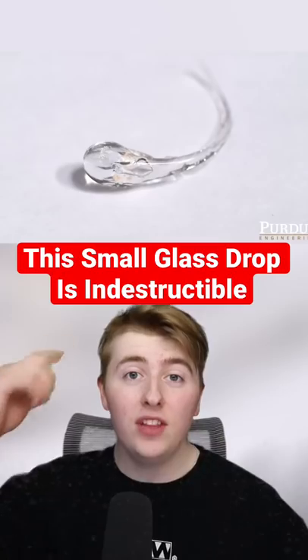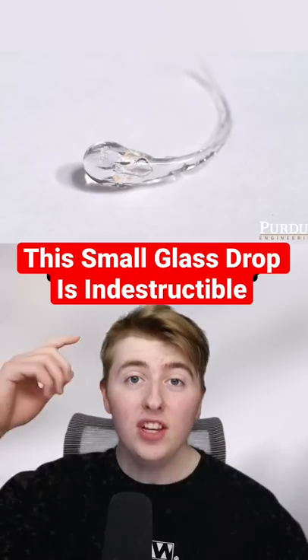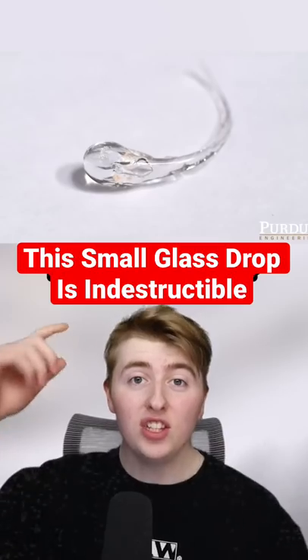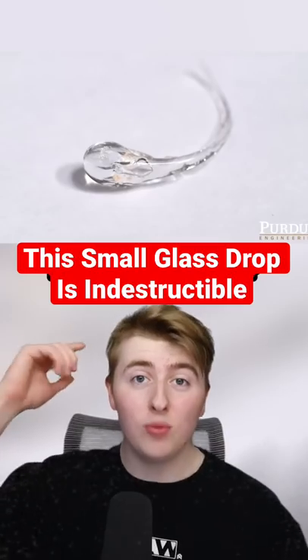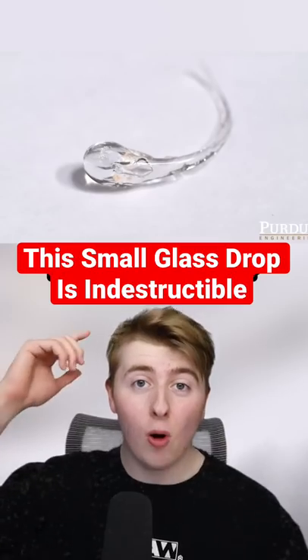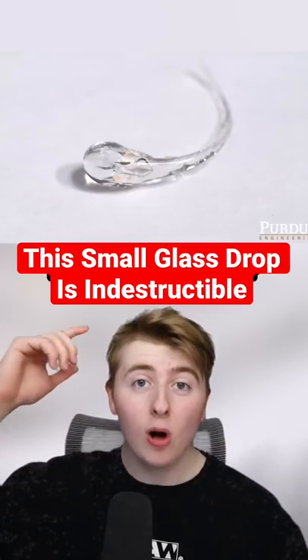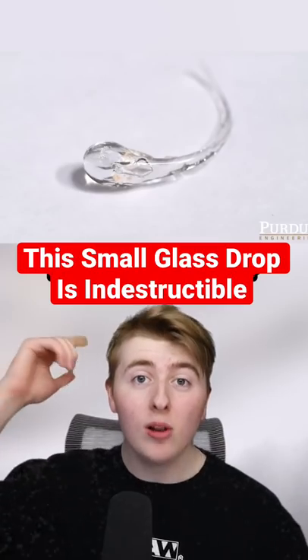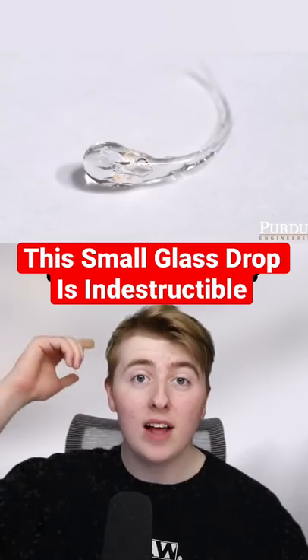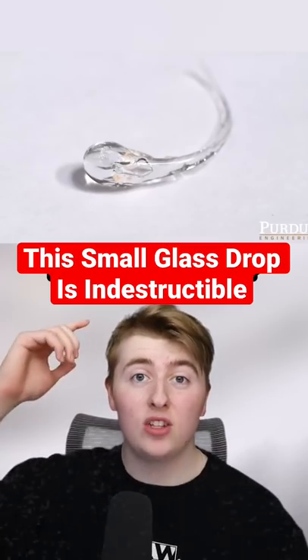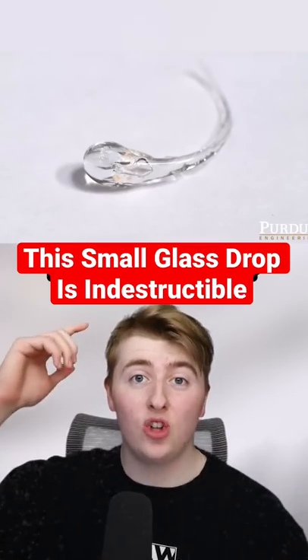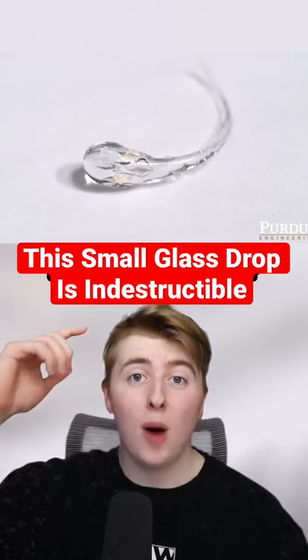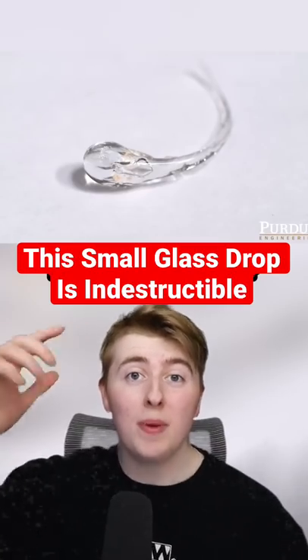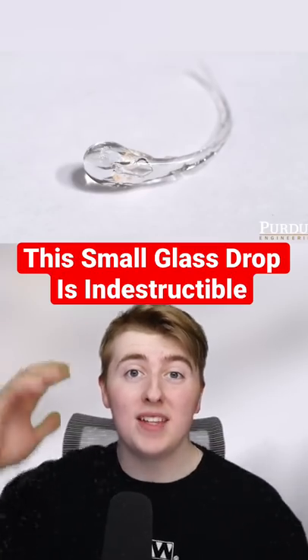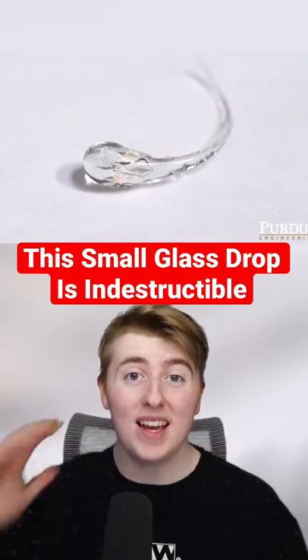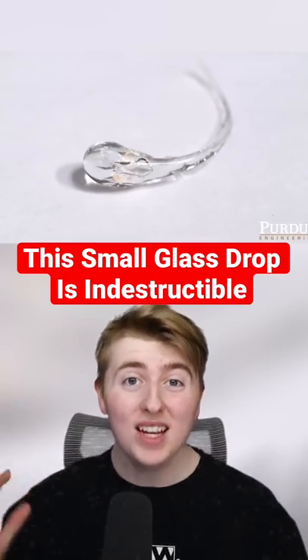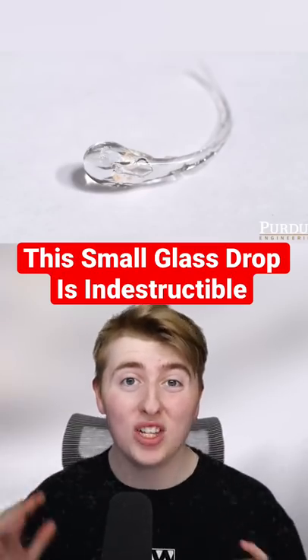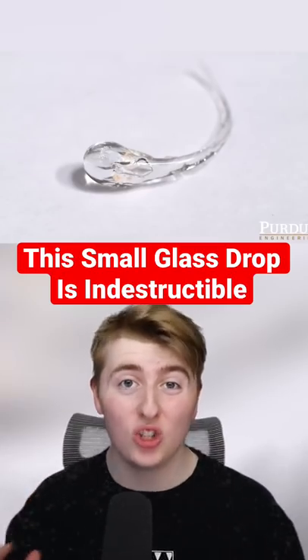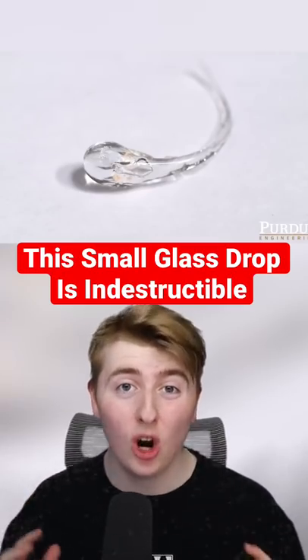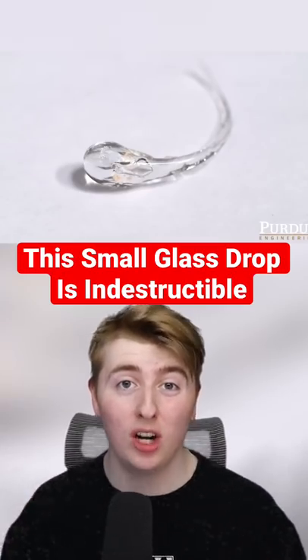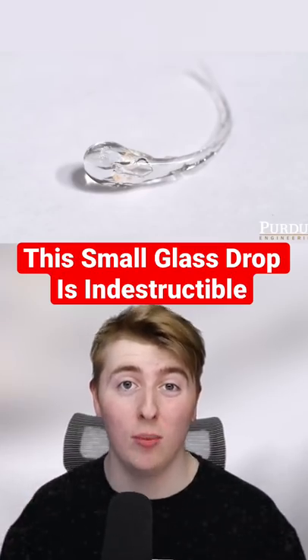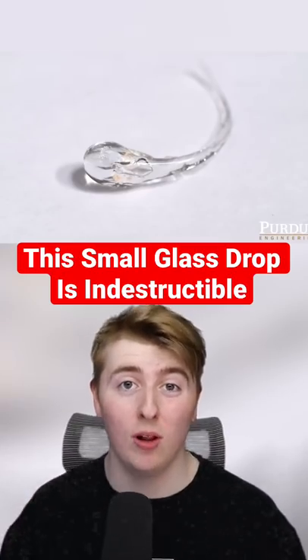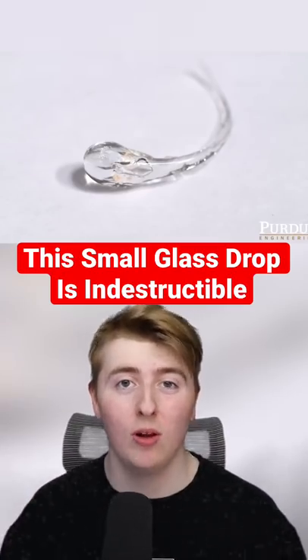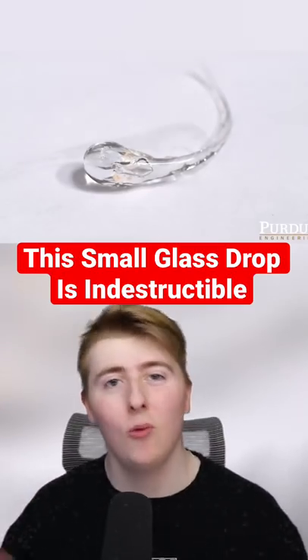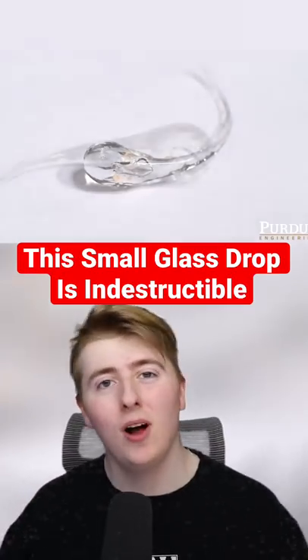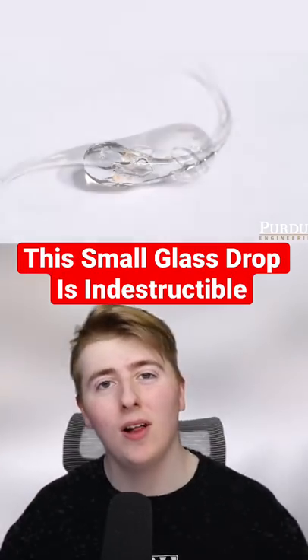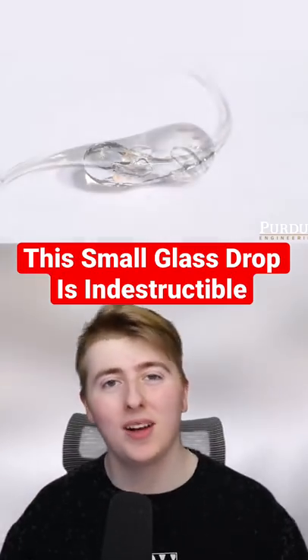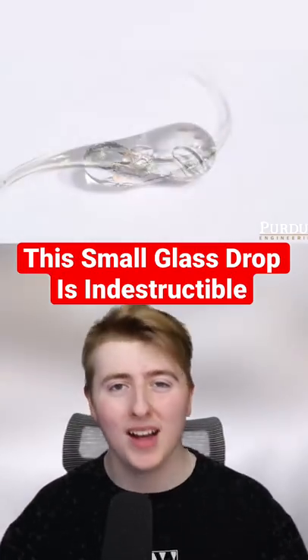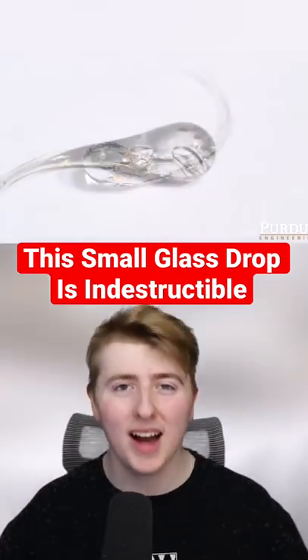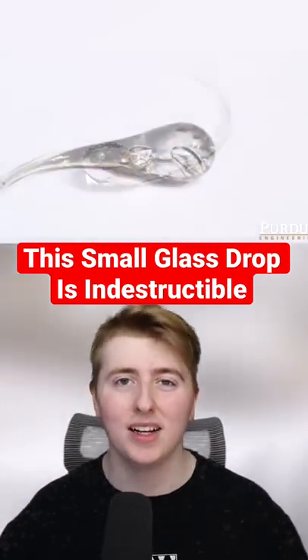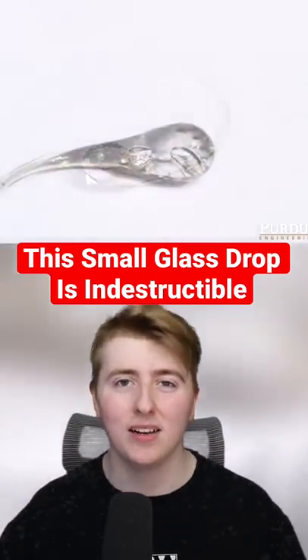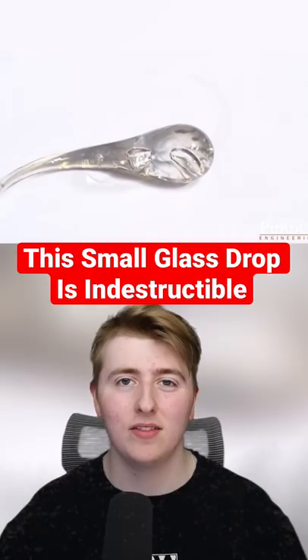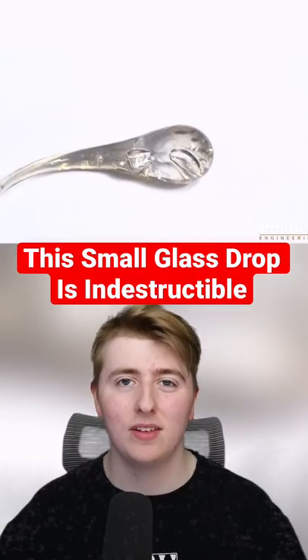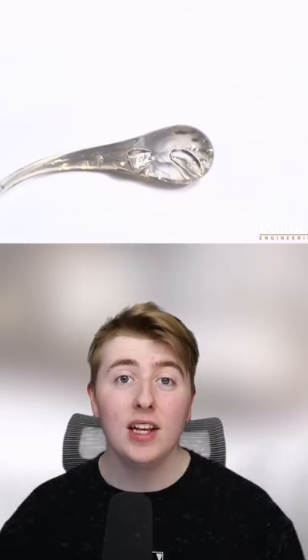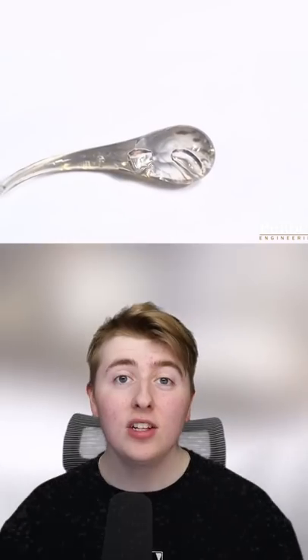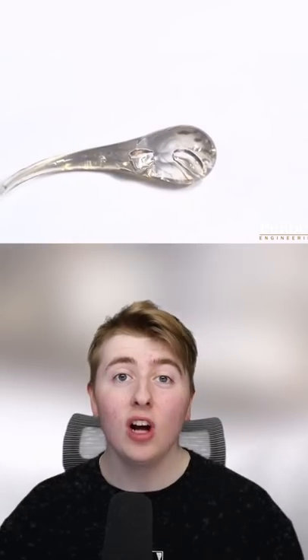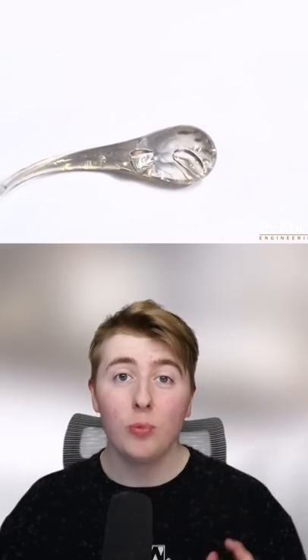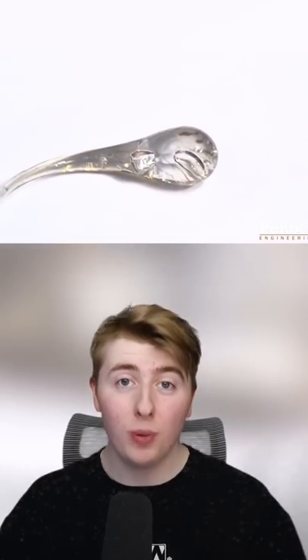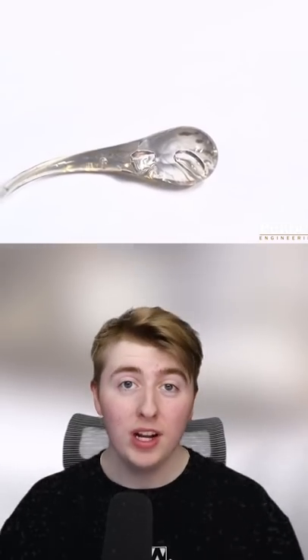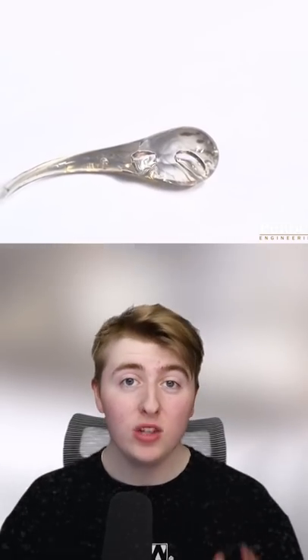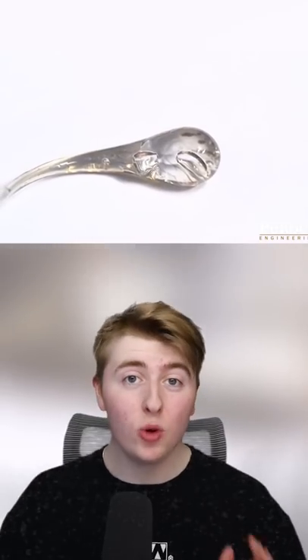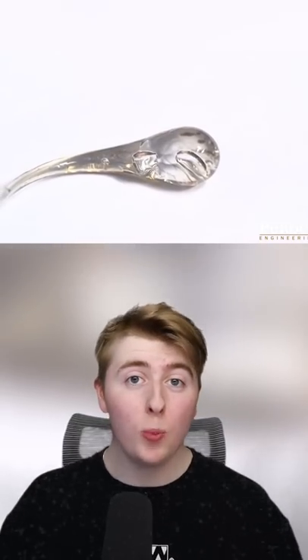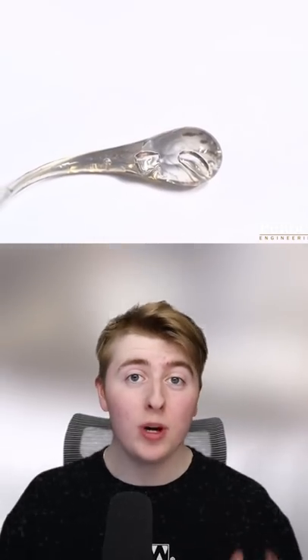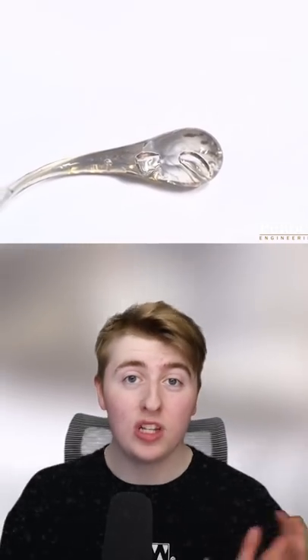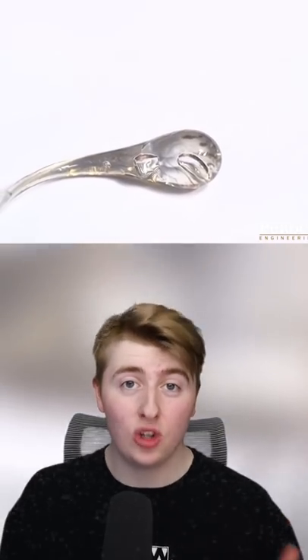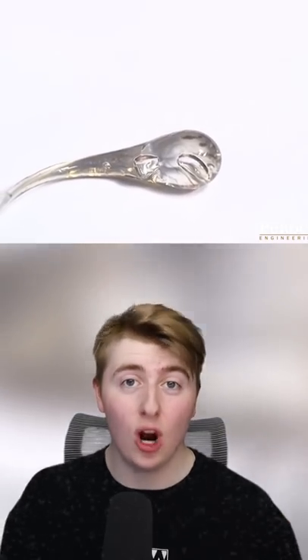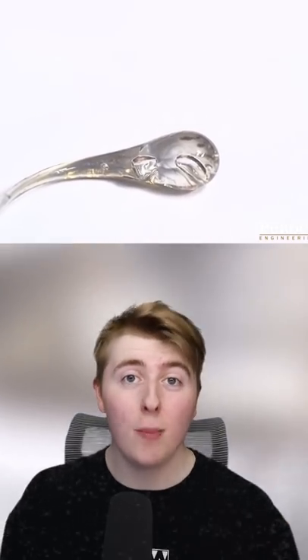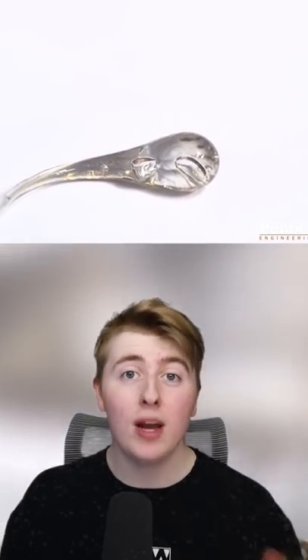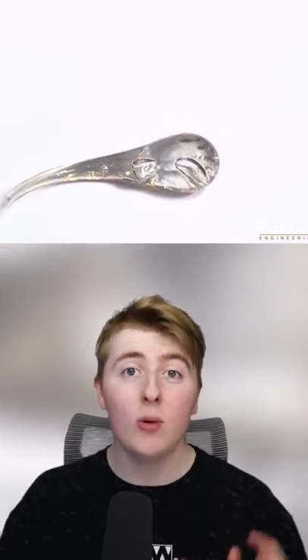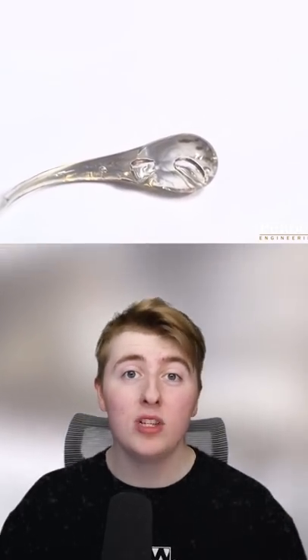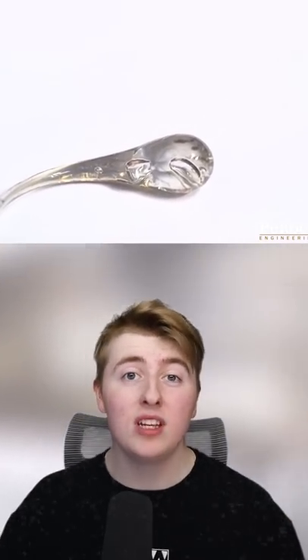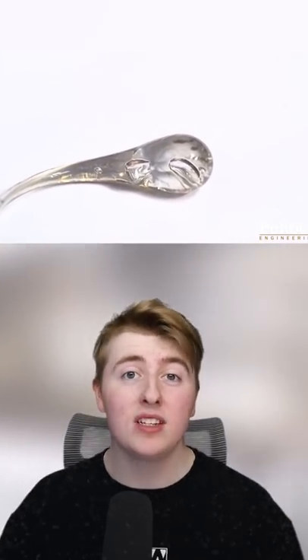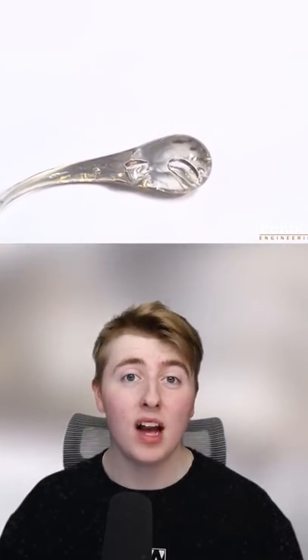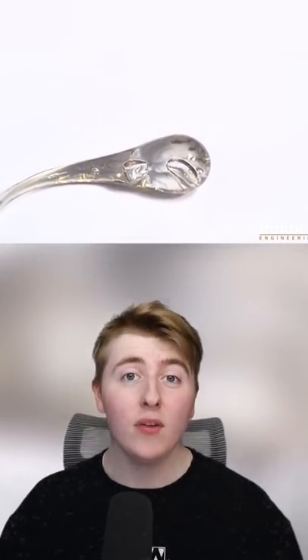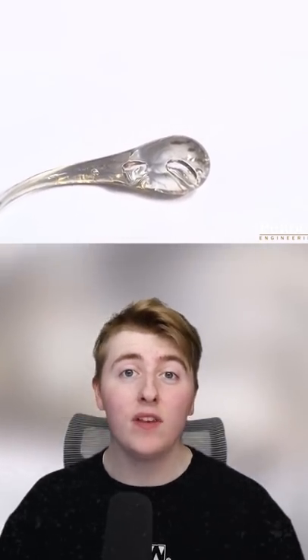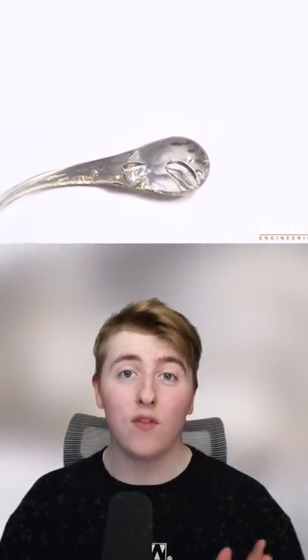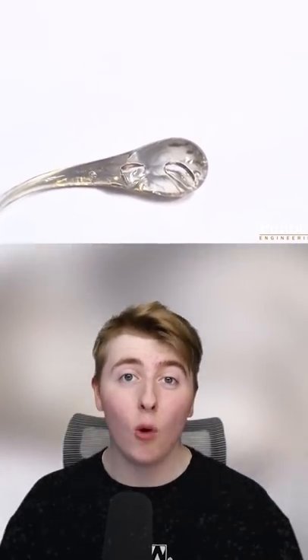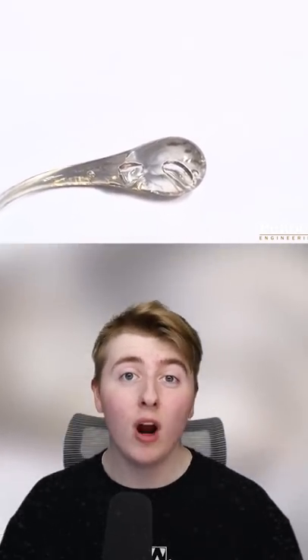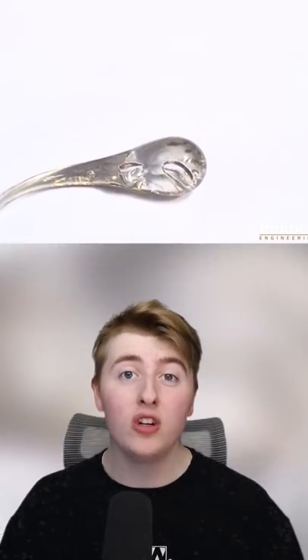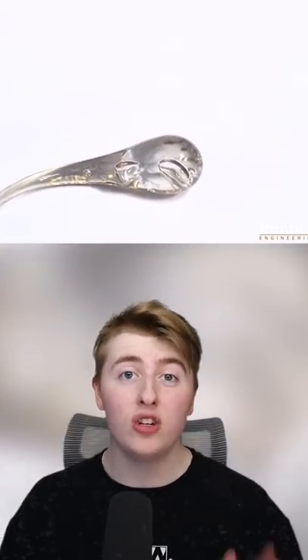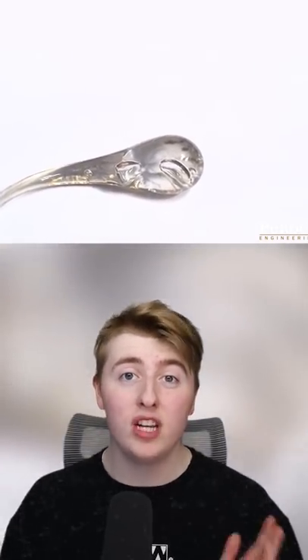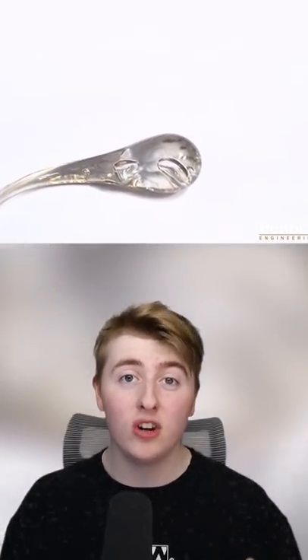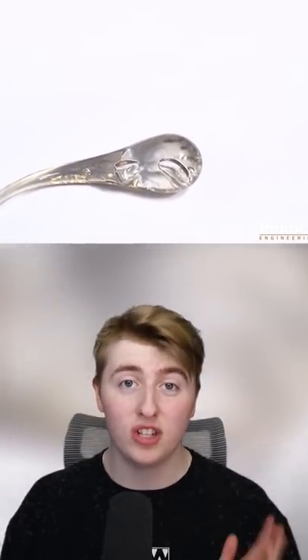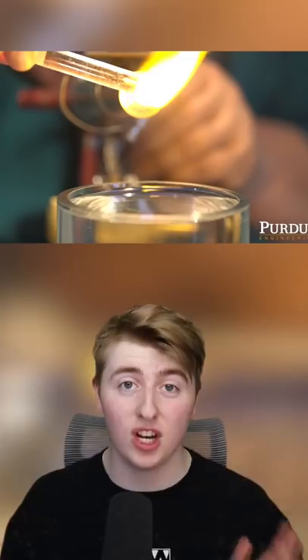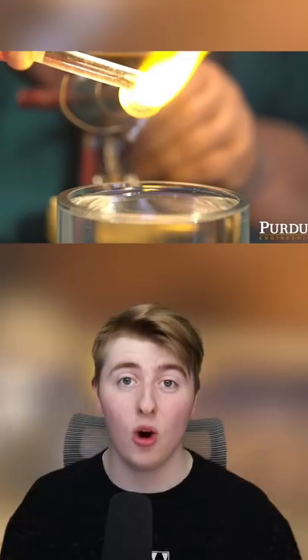This small glass drop is indestructible. Well, kind of. It's called Prince Rupert's Drop and it was discovered 400 years ago.